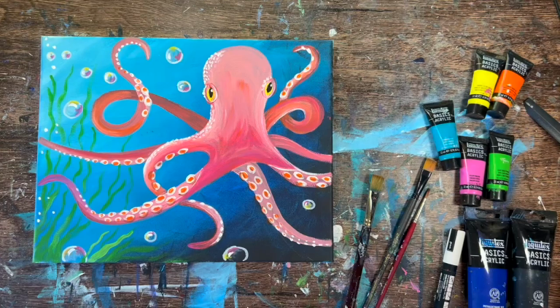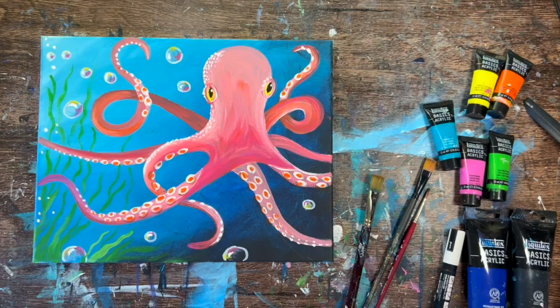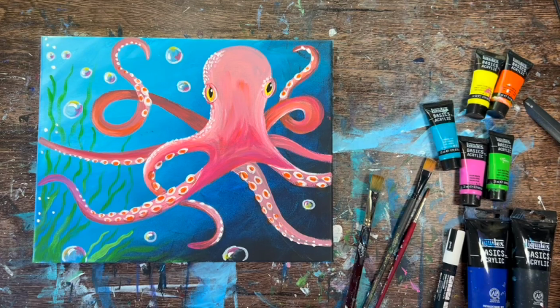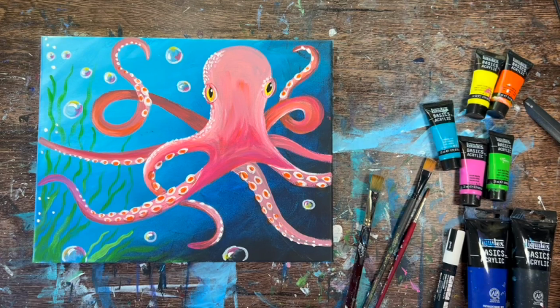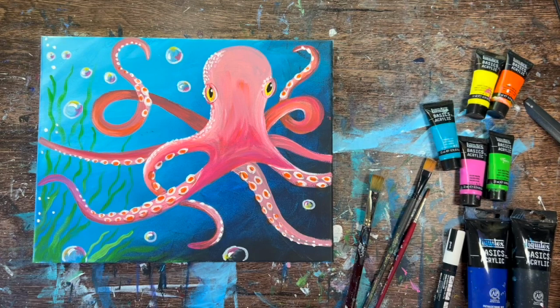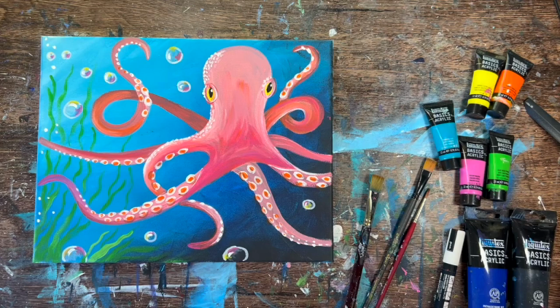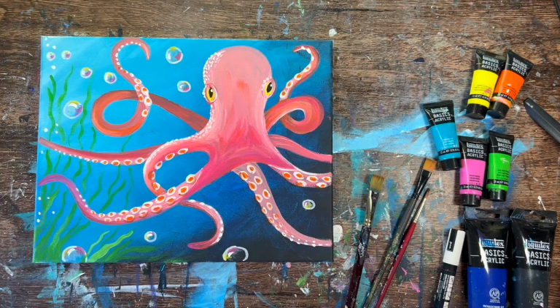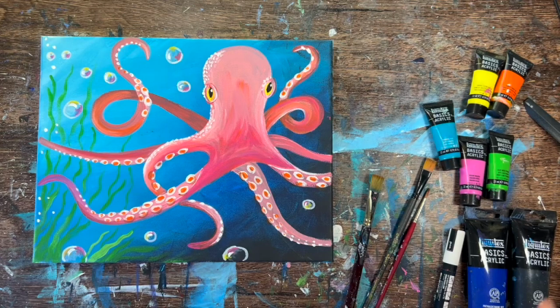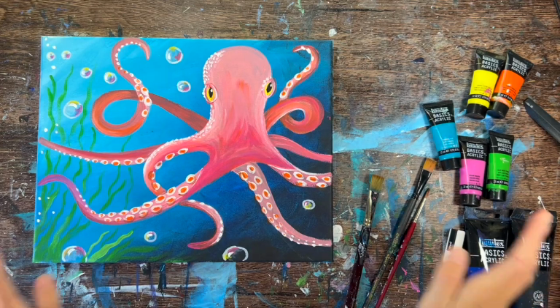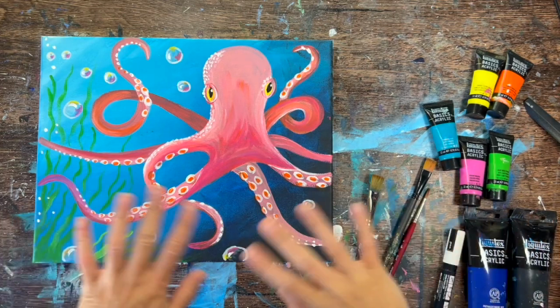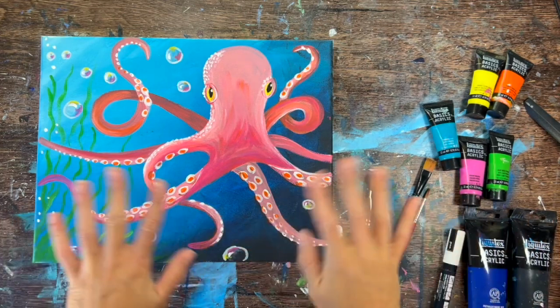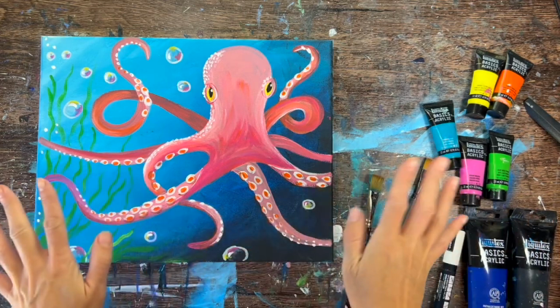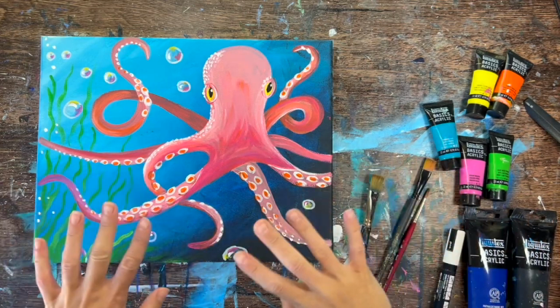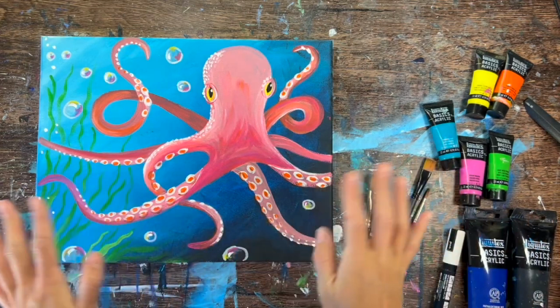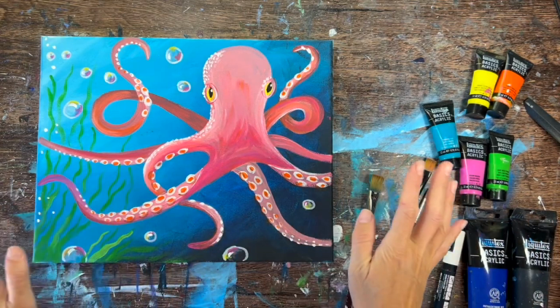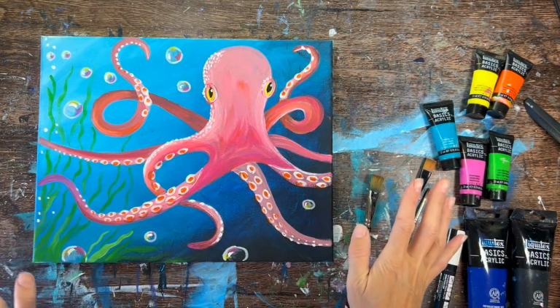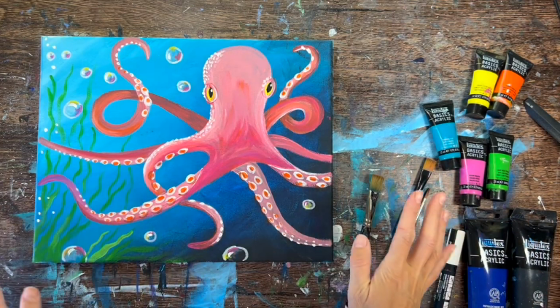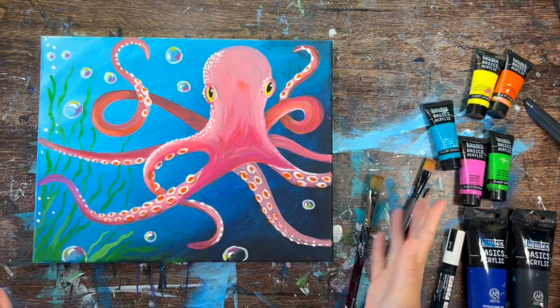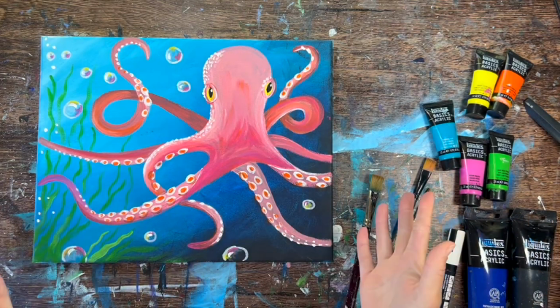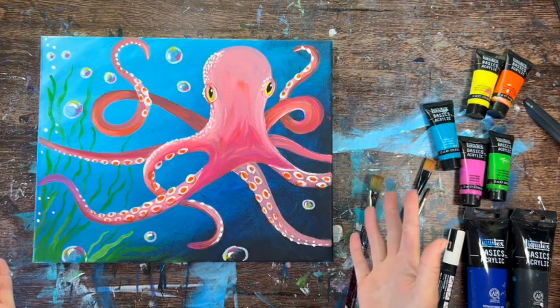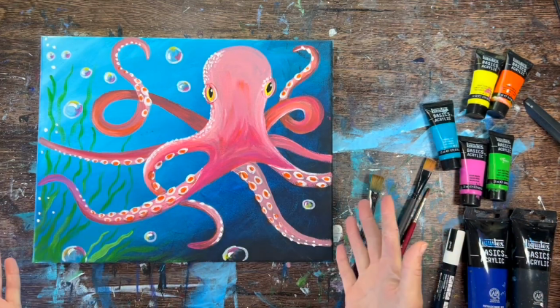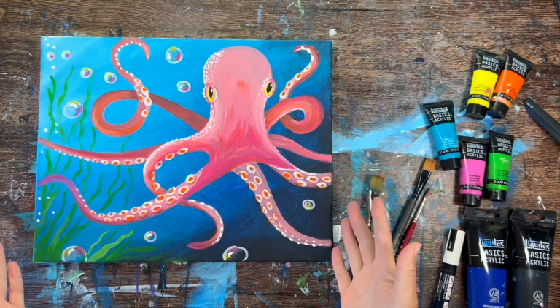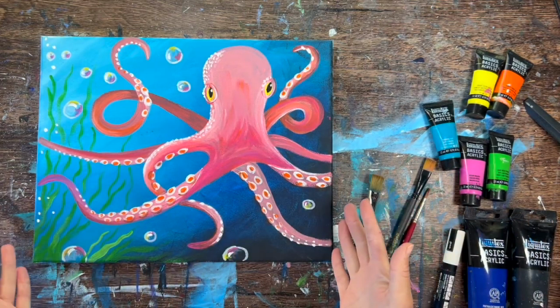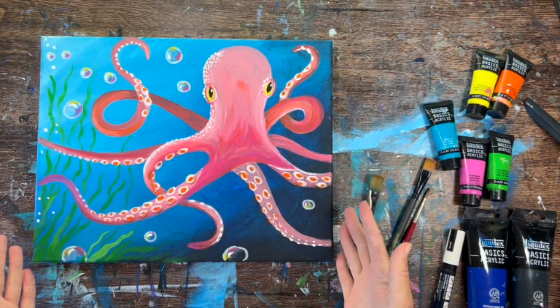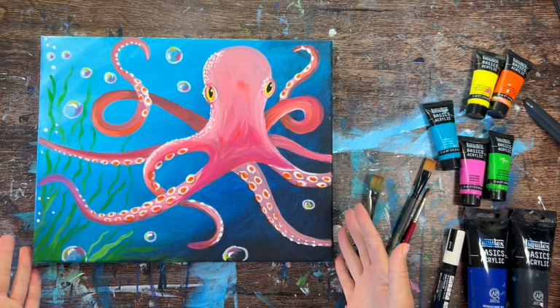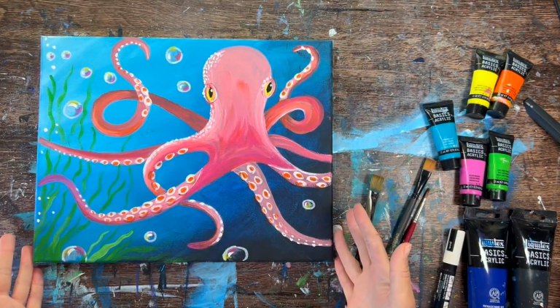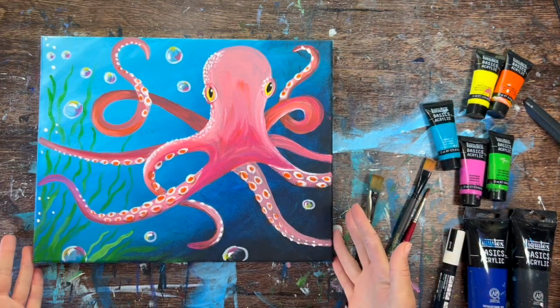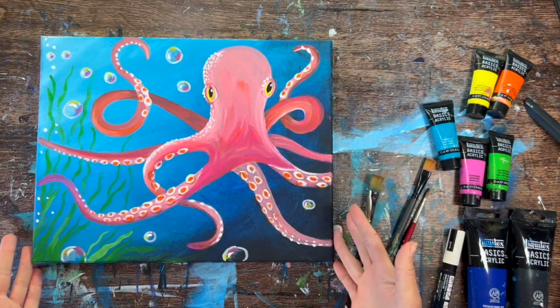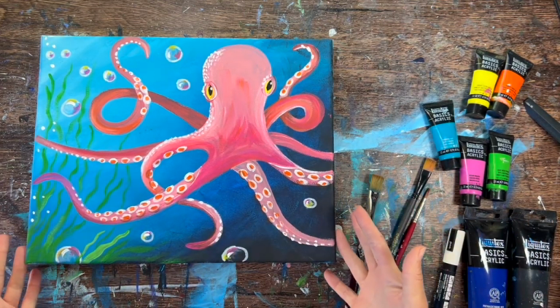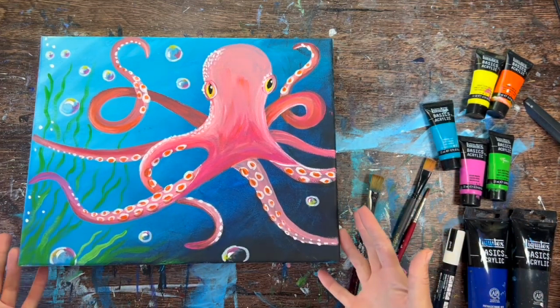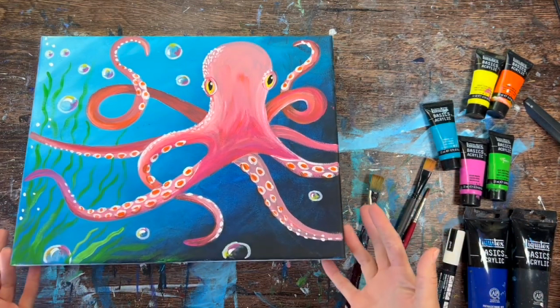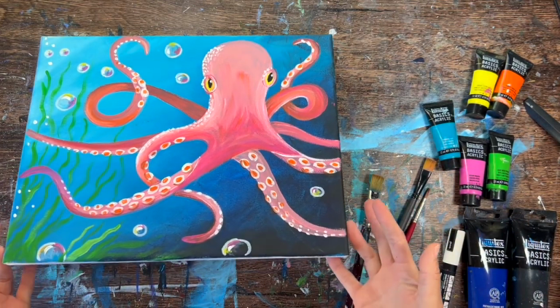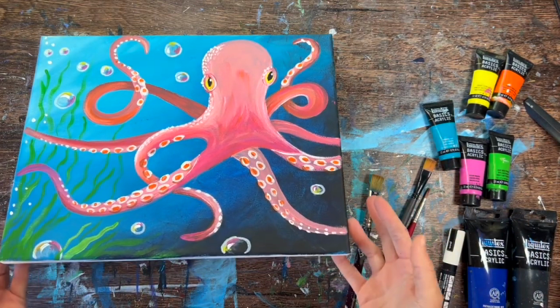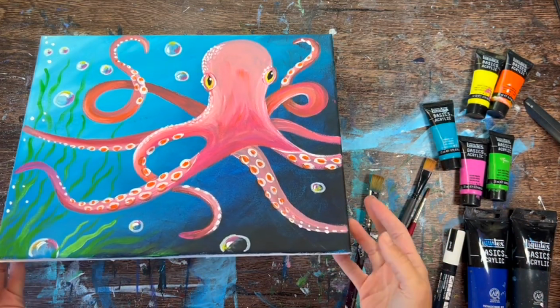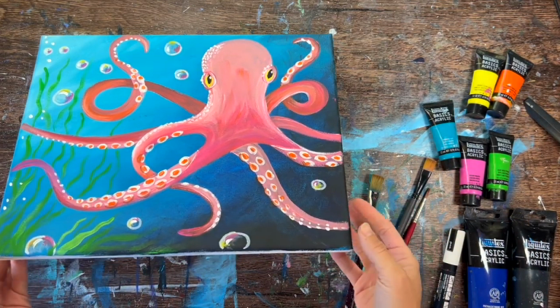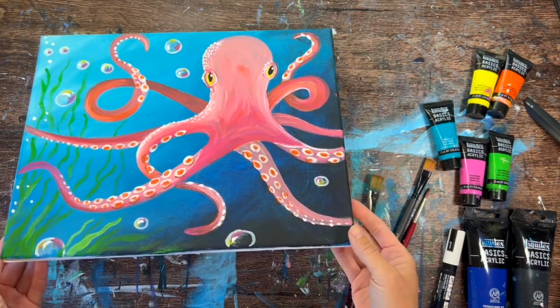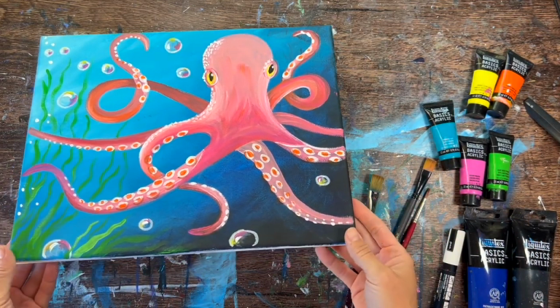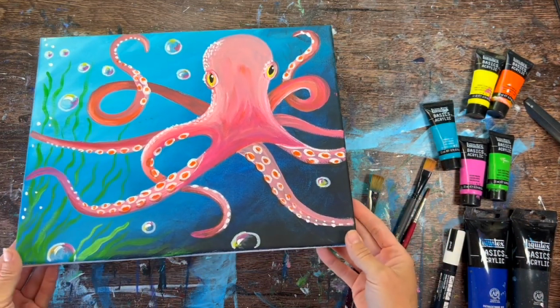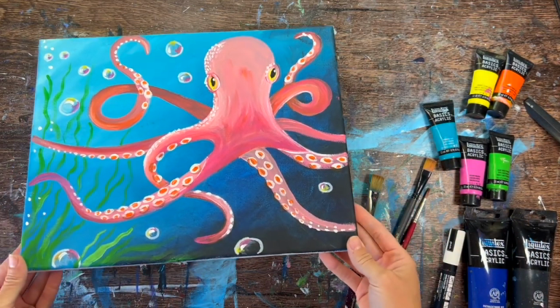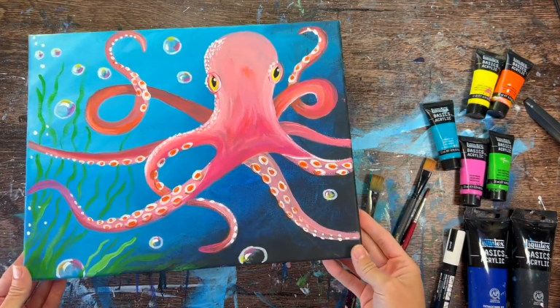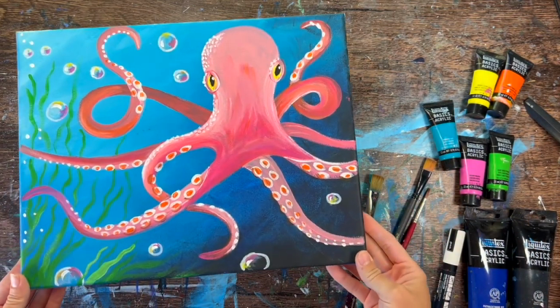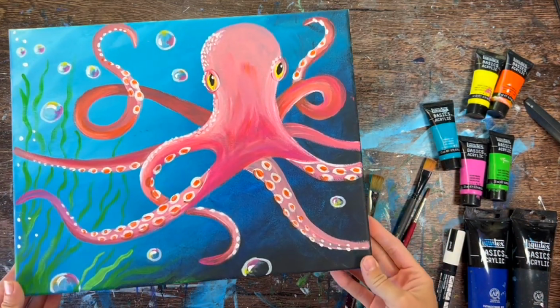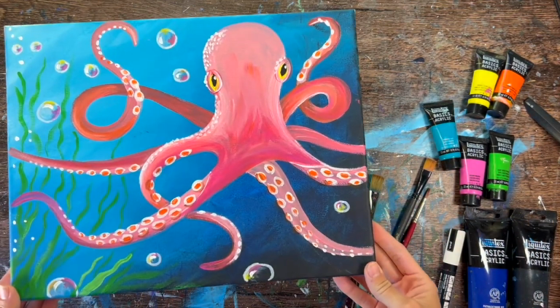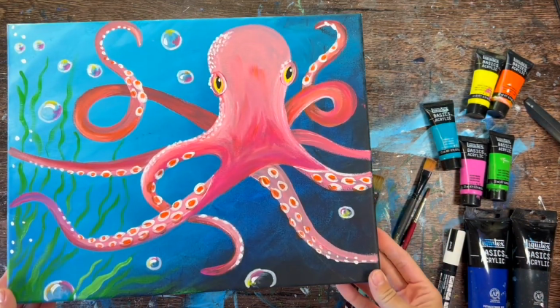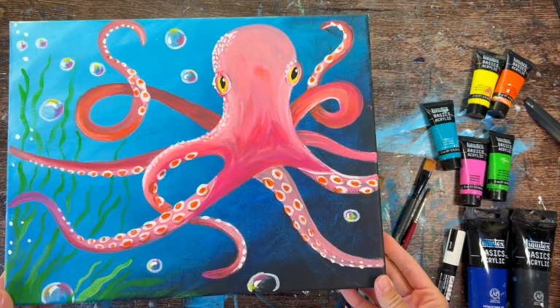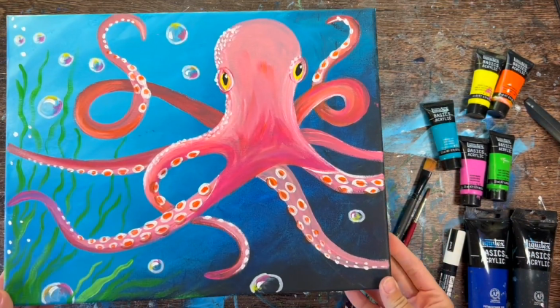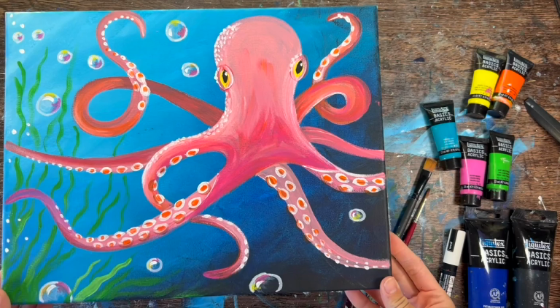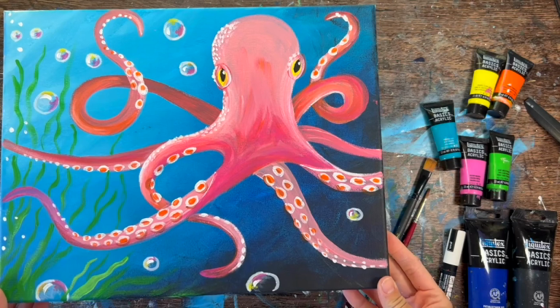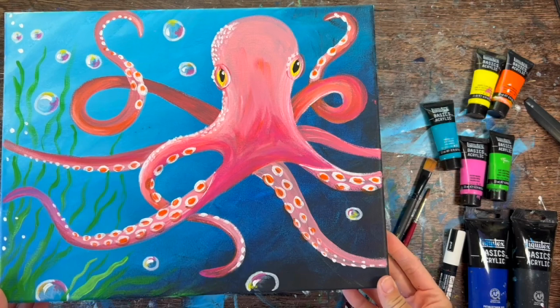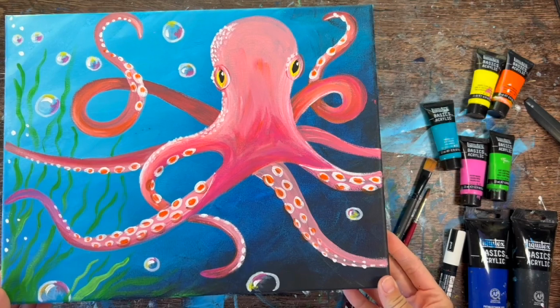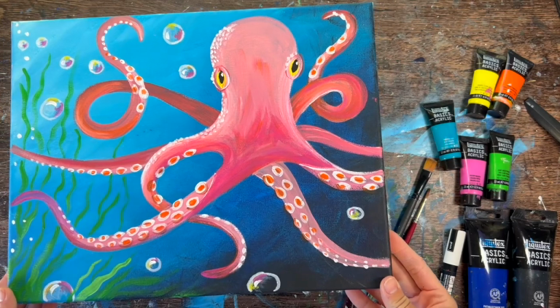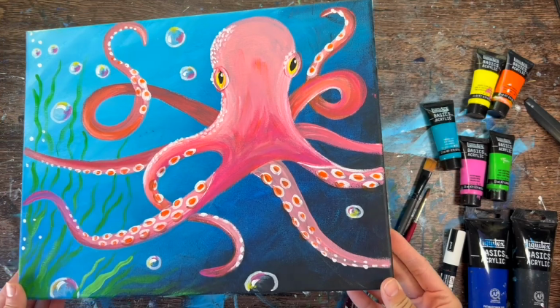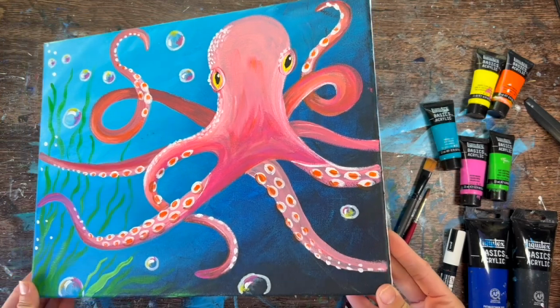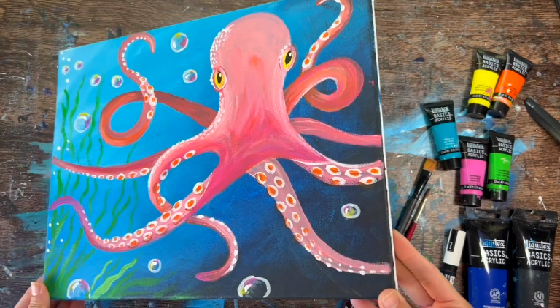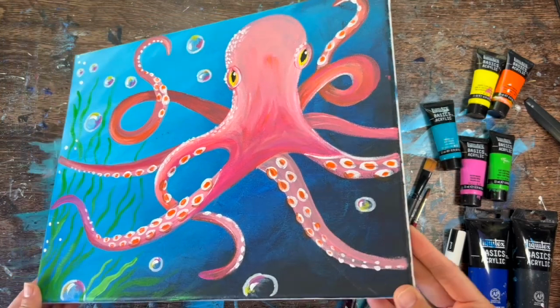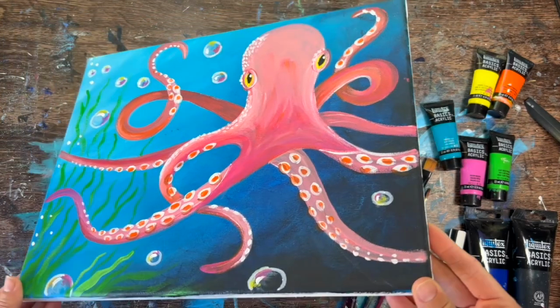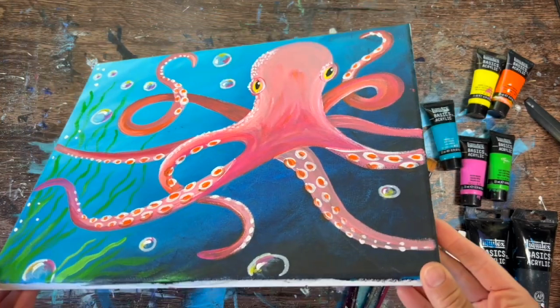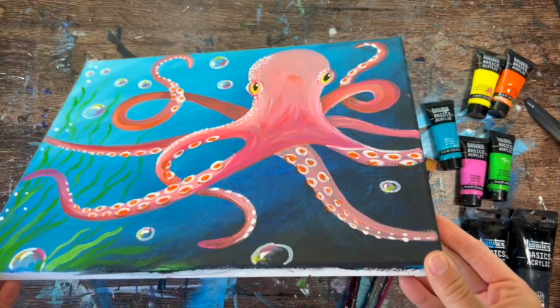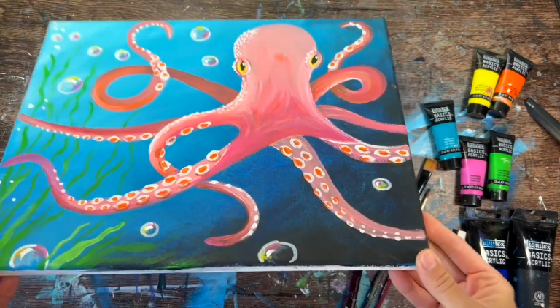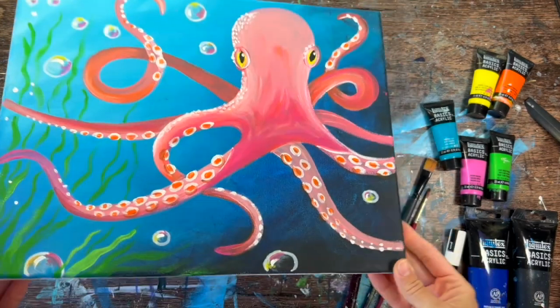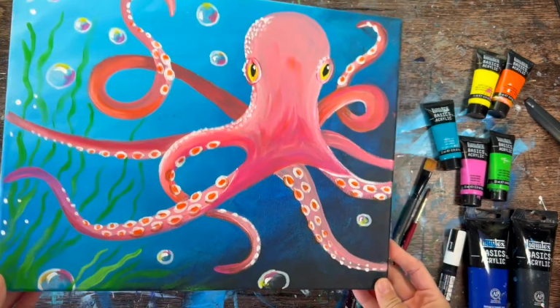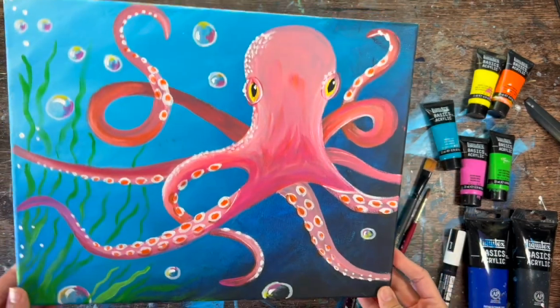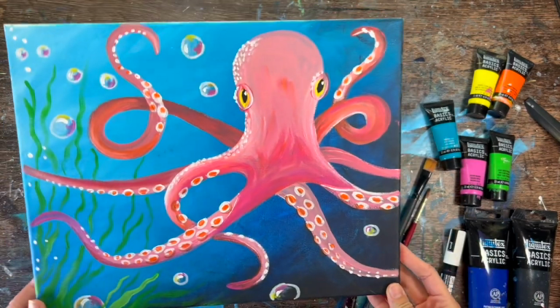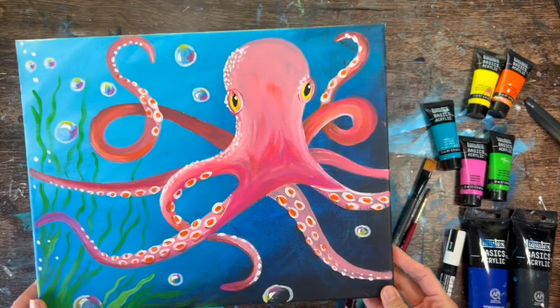Hi there, it's Tracy Kiernan from stepbystepainting.net and this acrylic painting tutorial is going to show you how to paint an octopus.